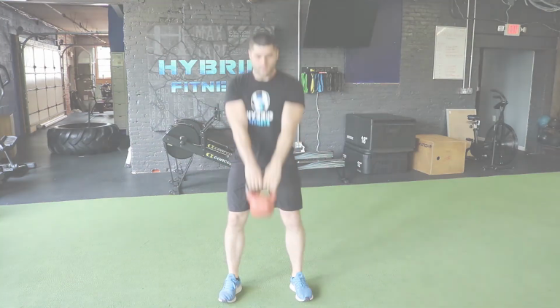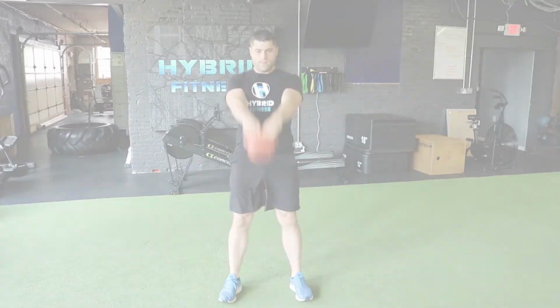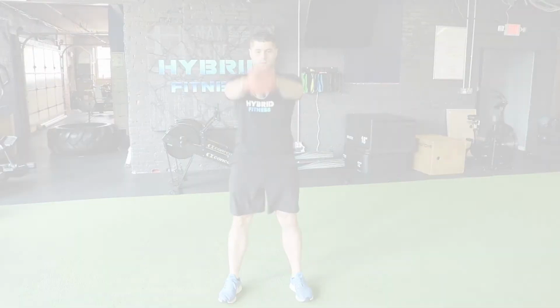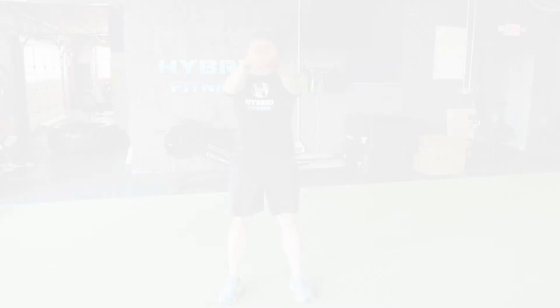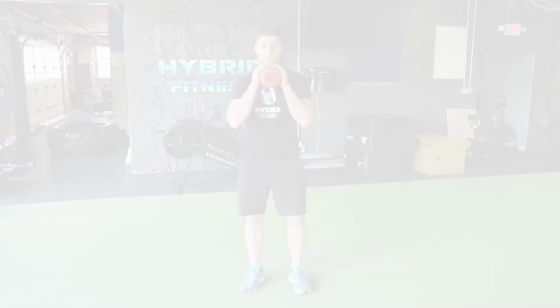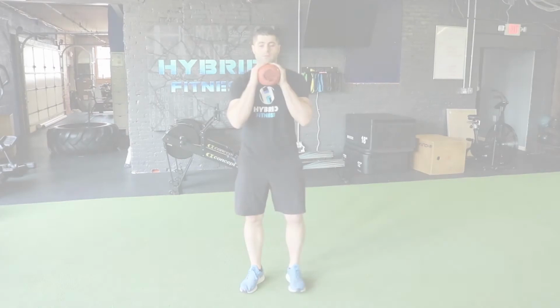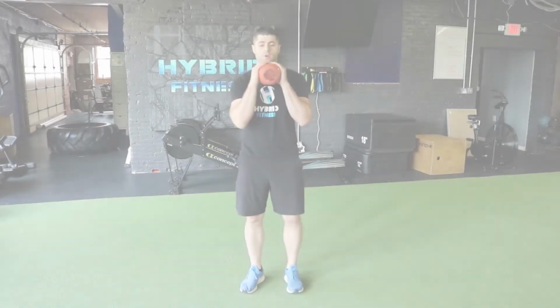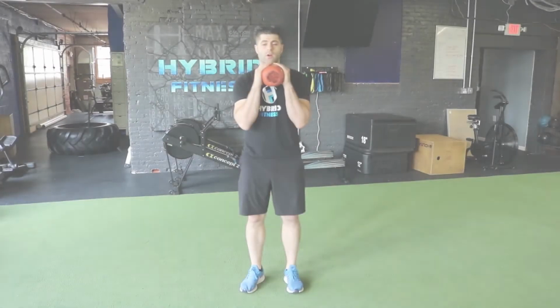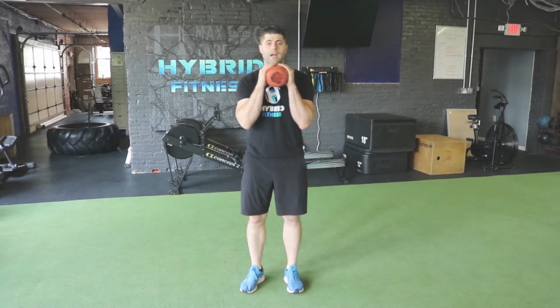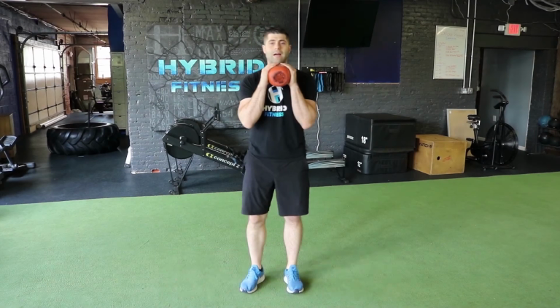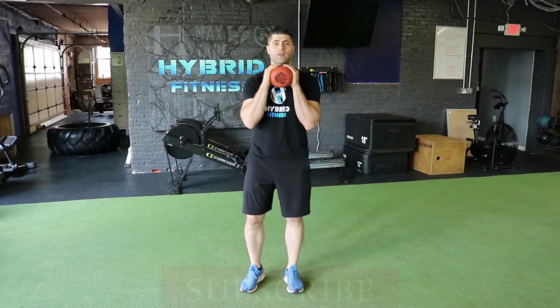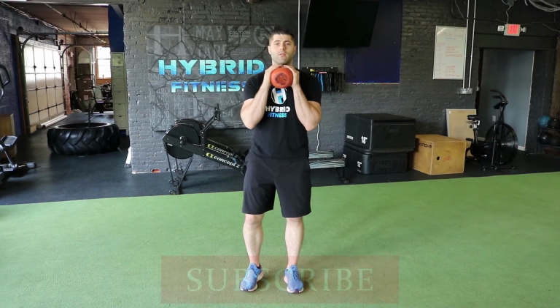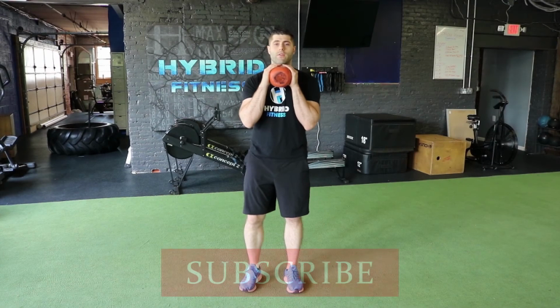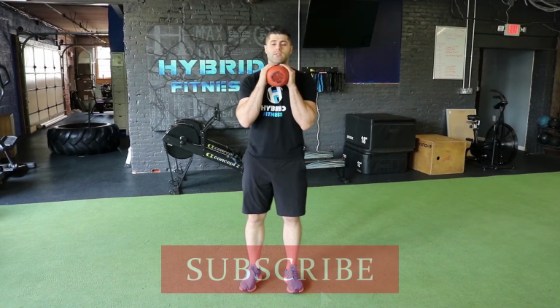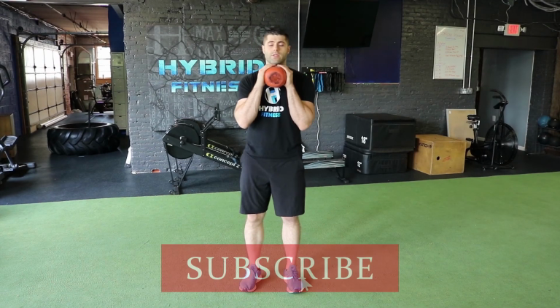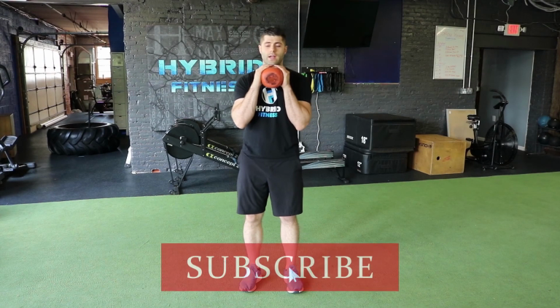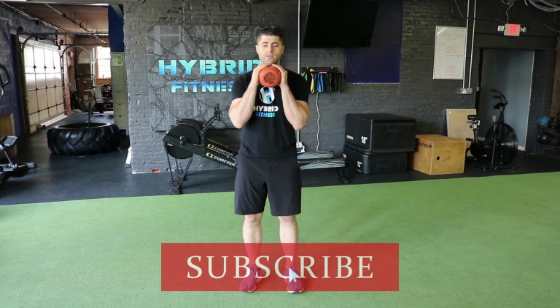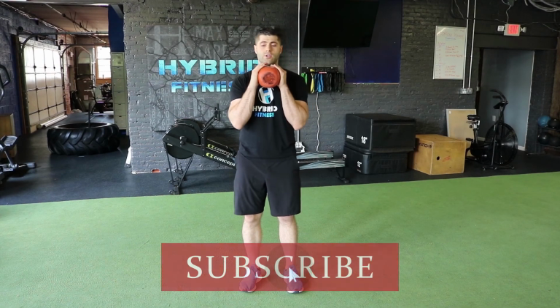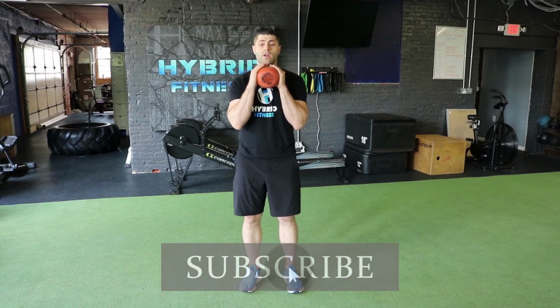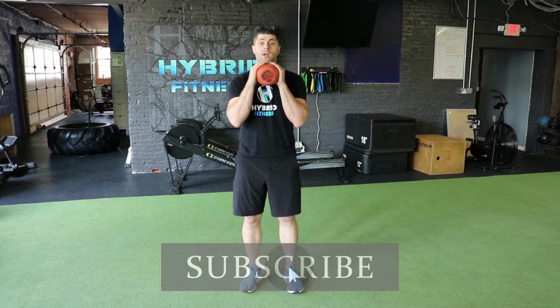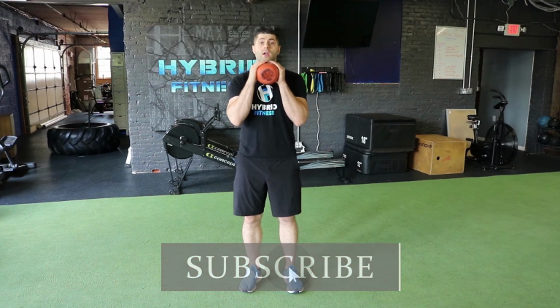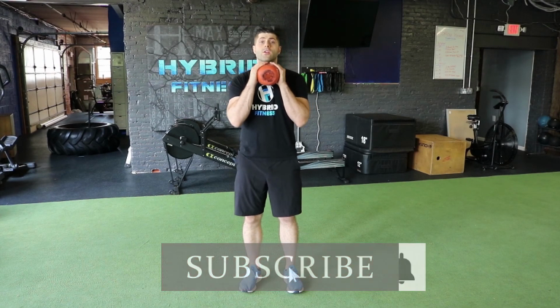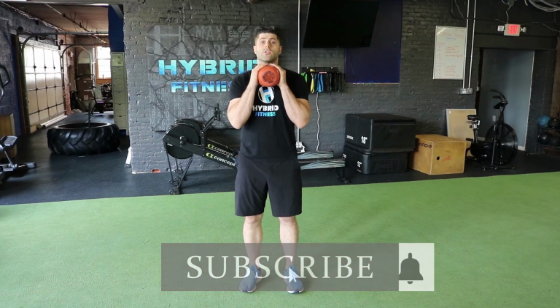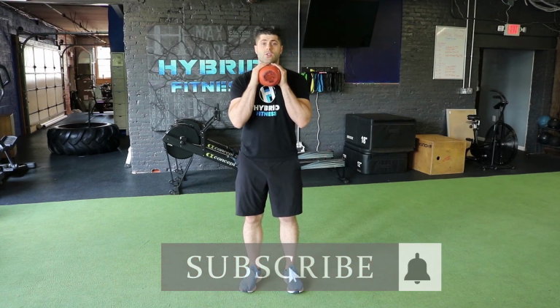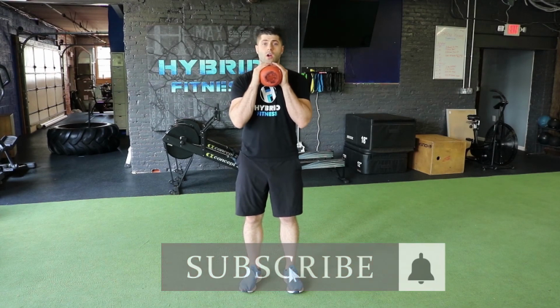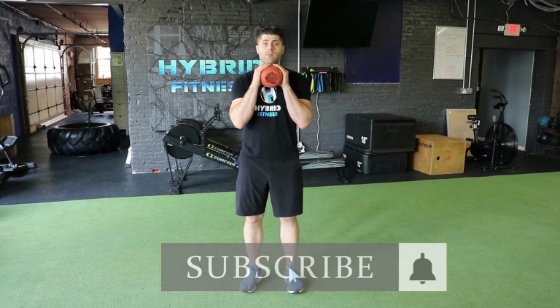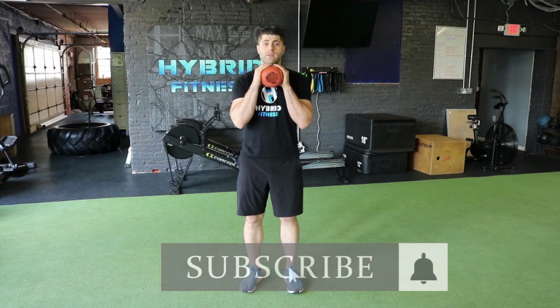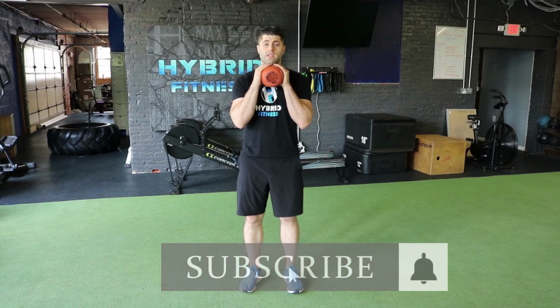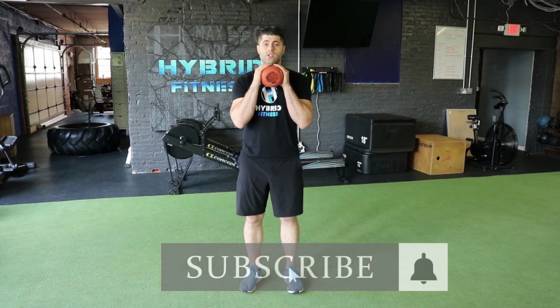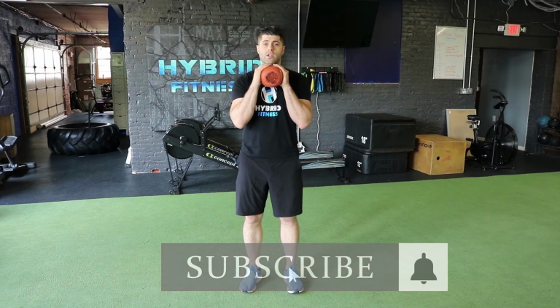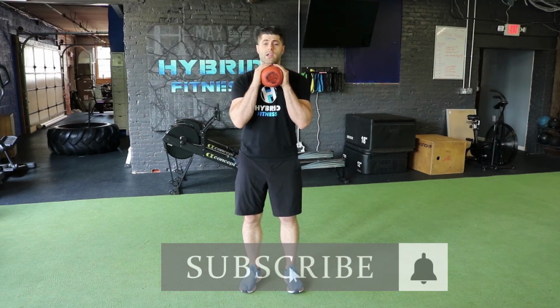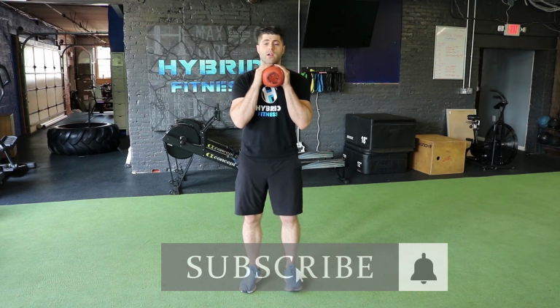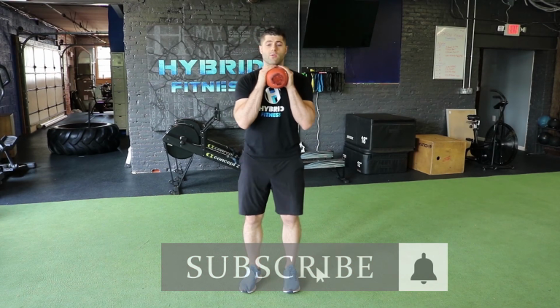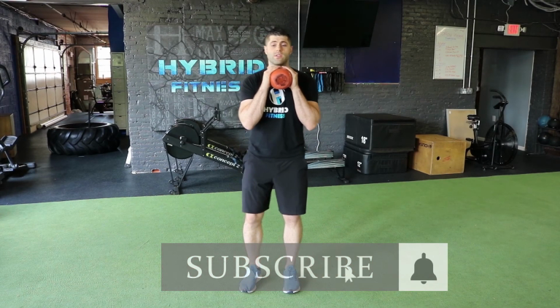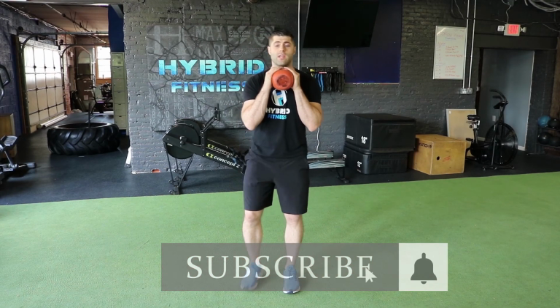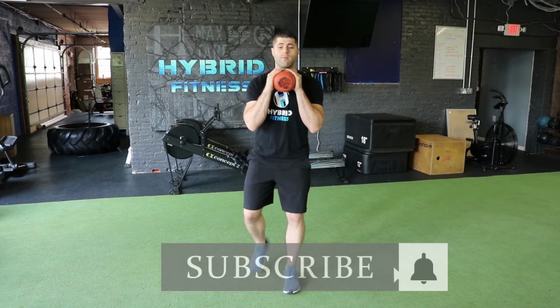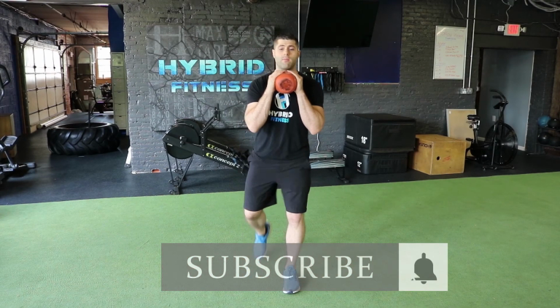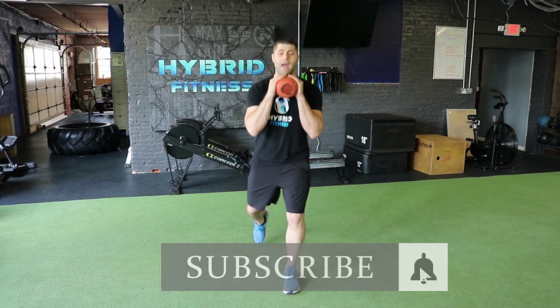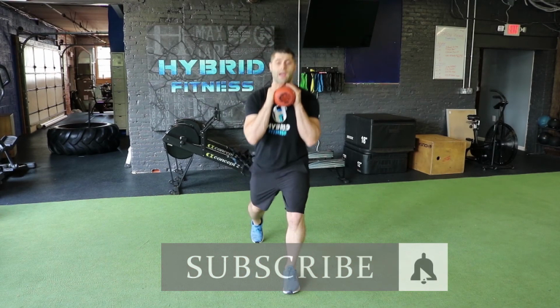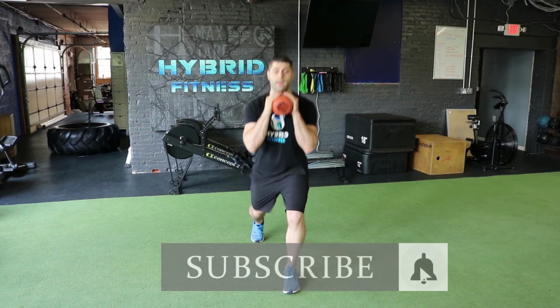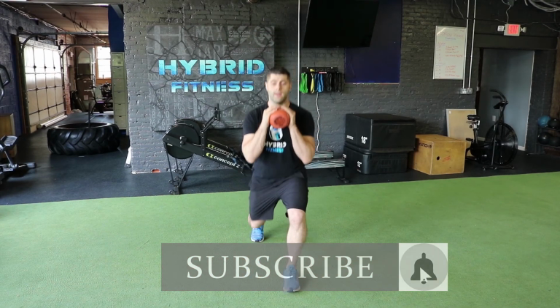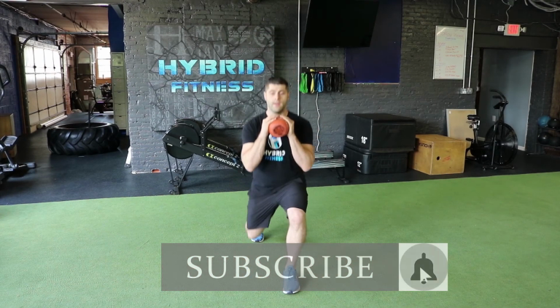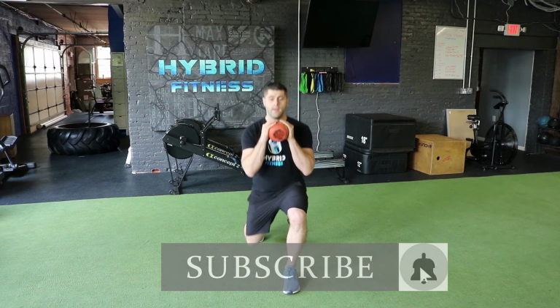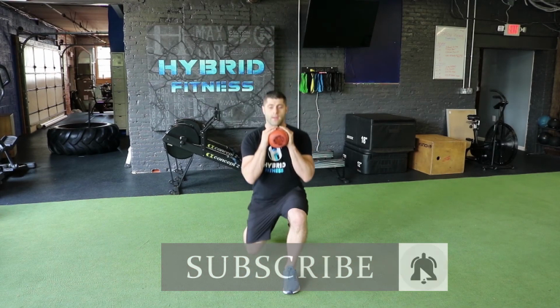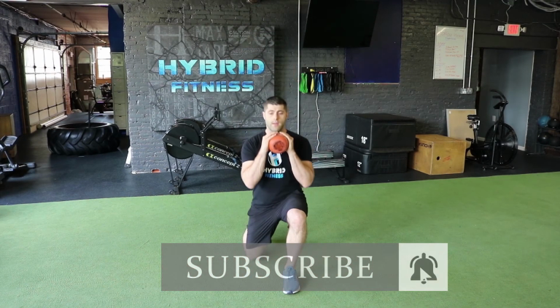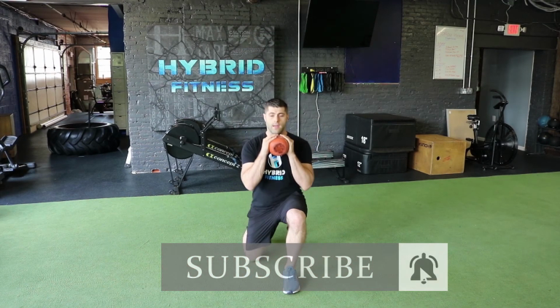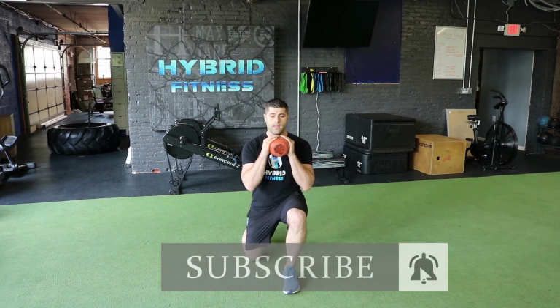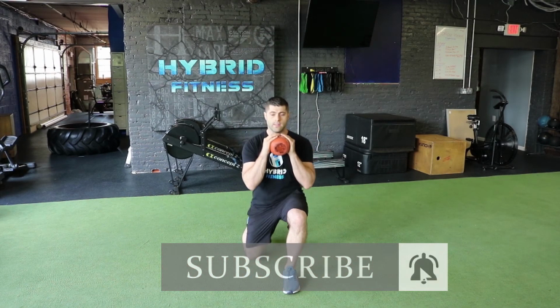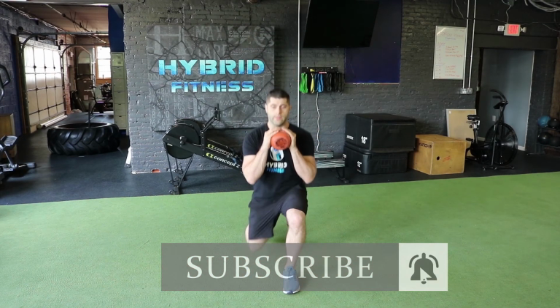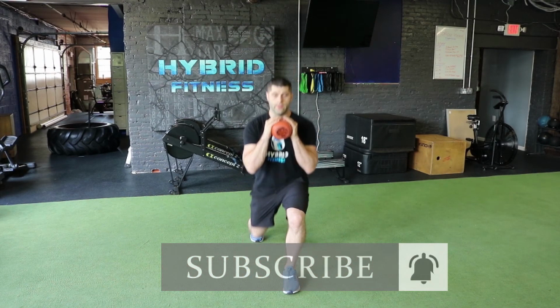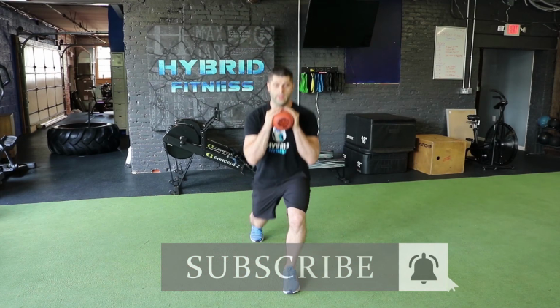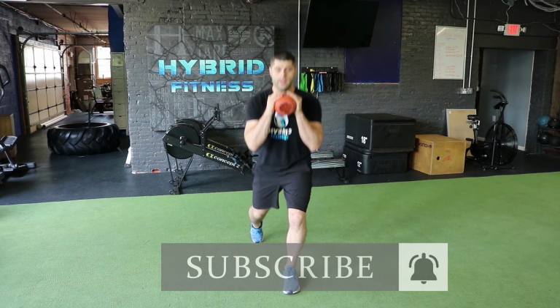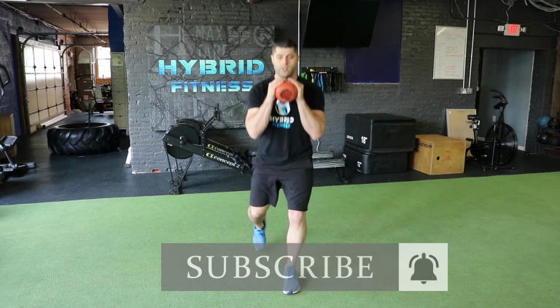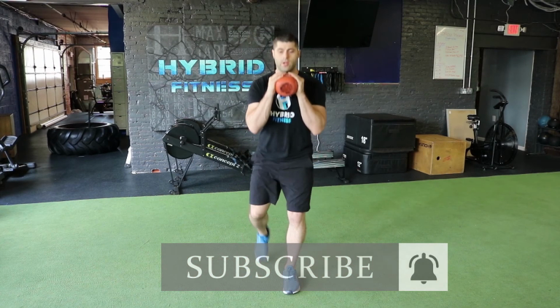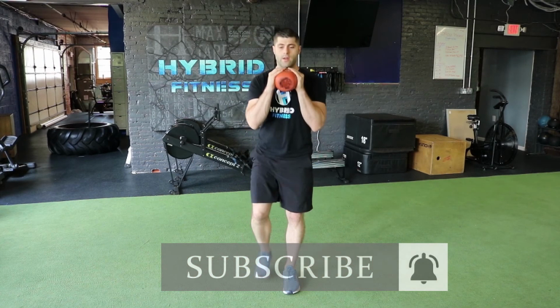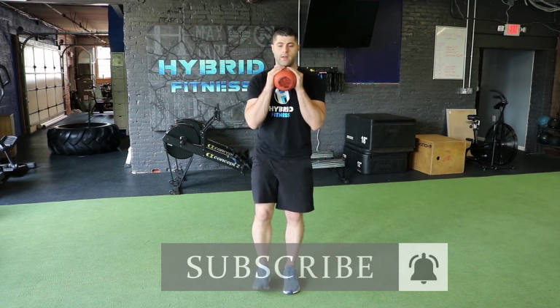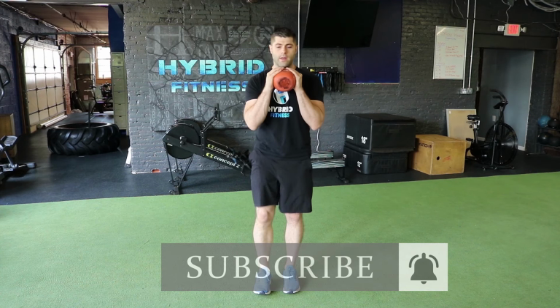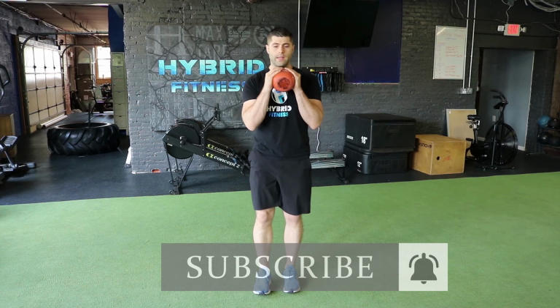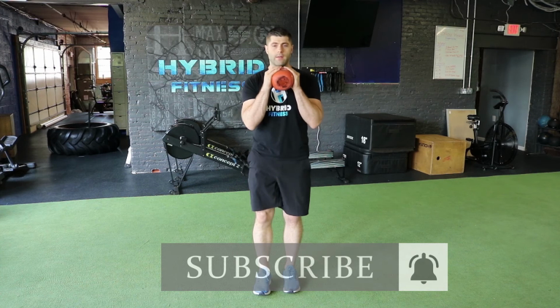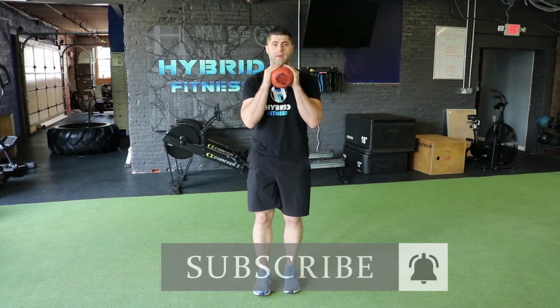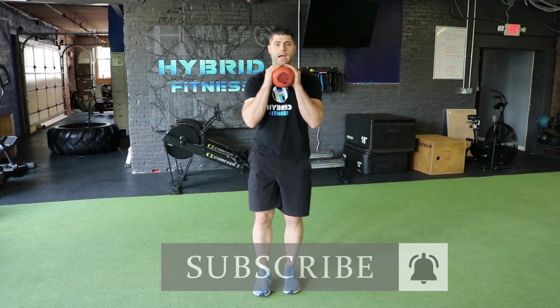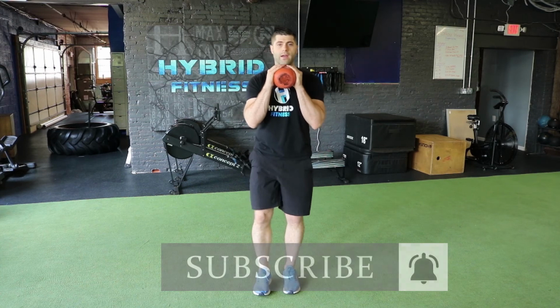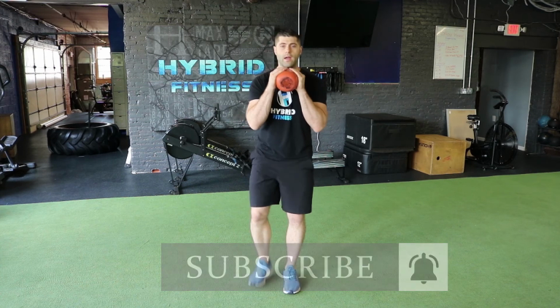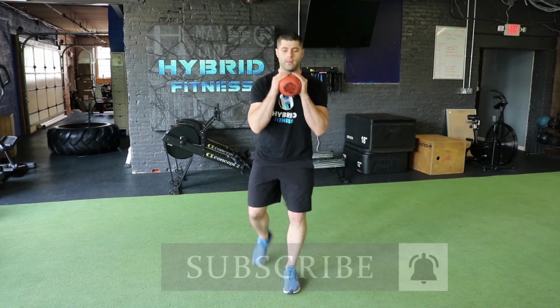For our goblet reverse lunge, starting position here, we're stepping back into the lunge and then back up.